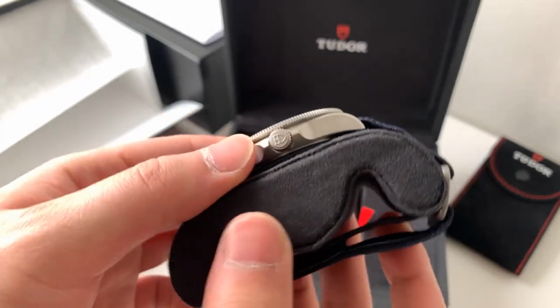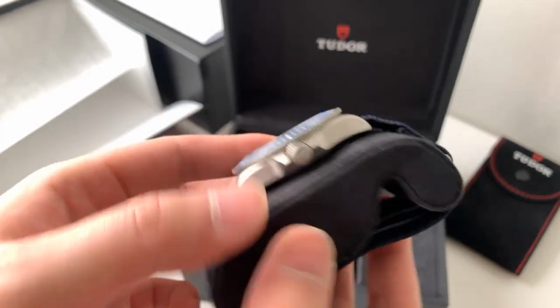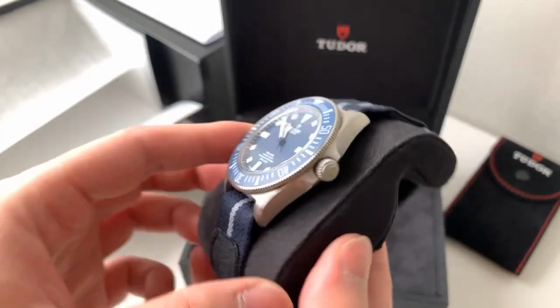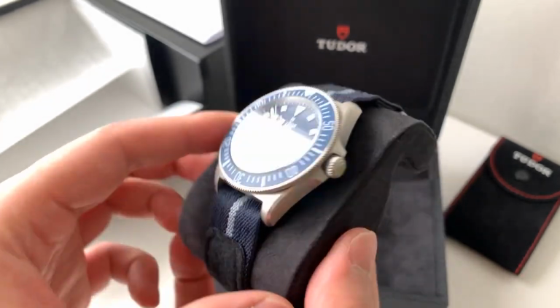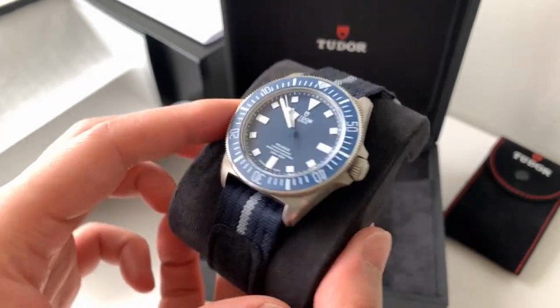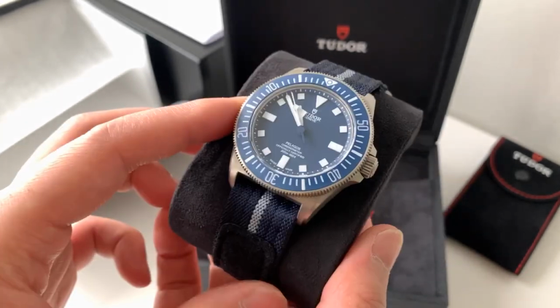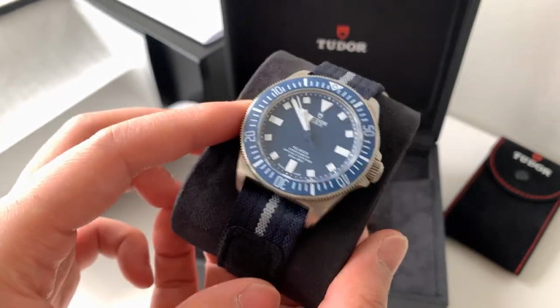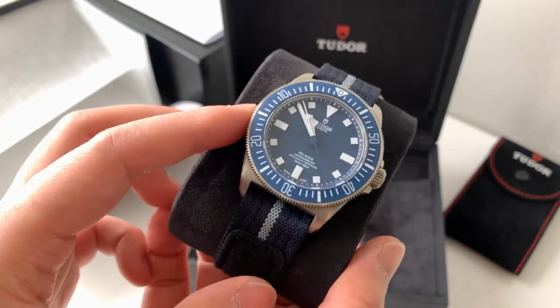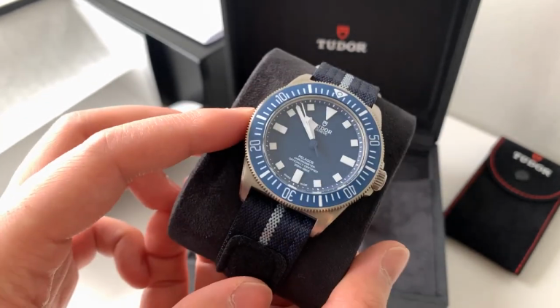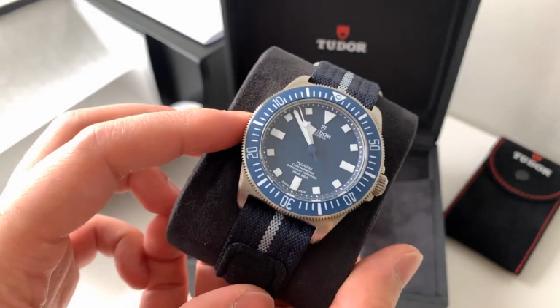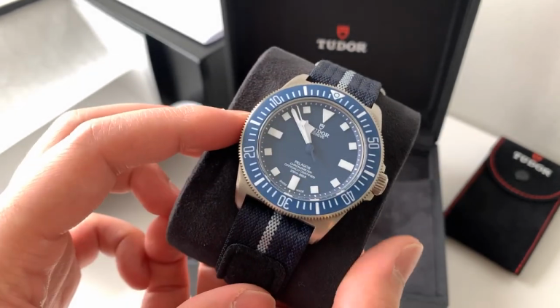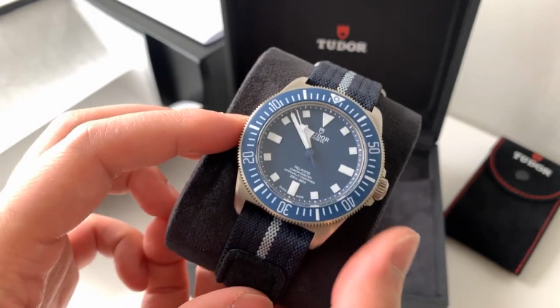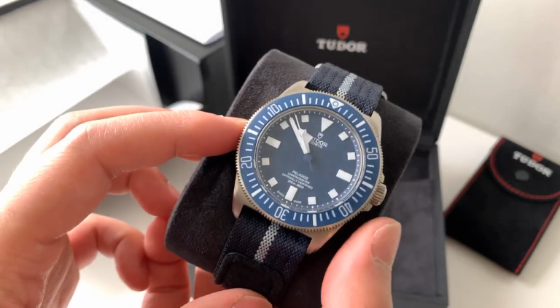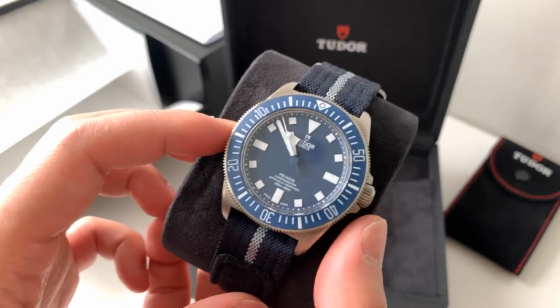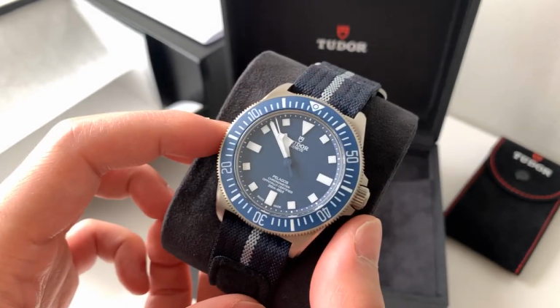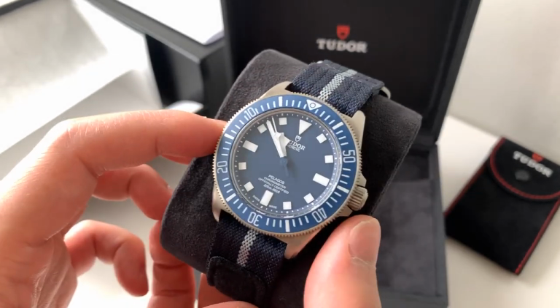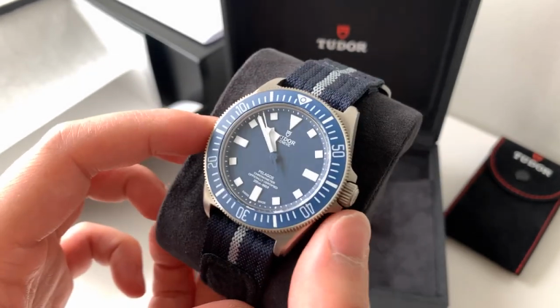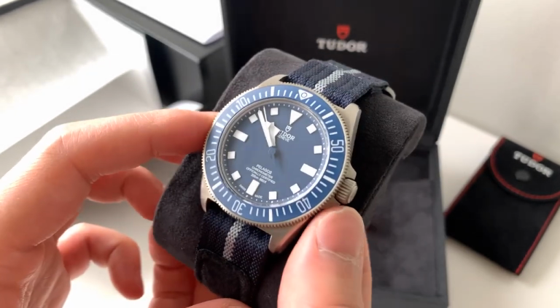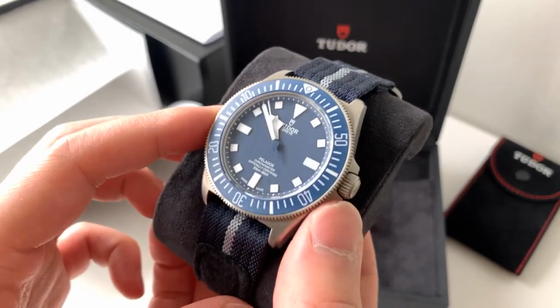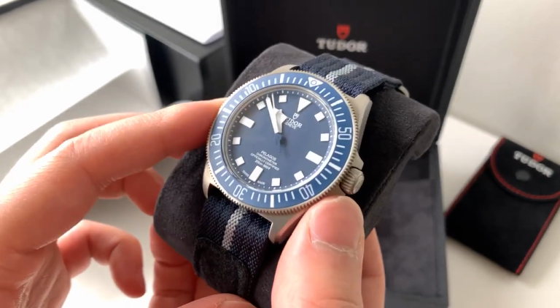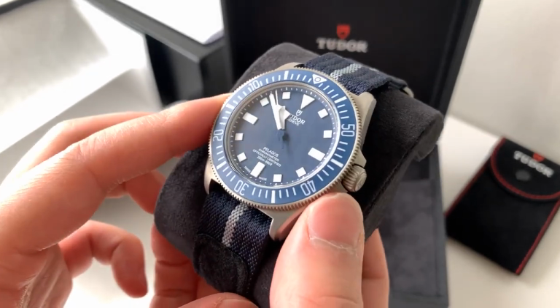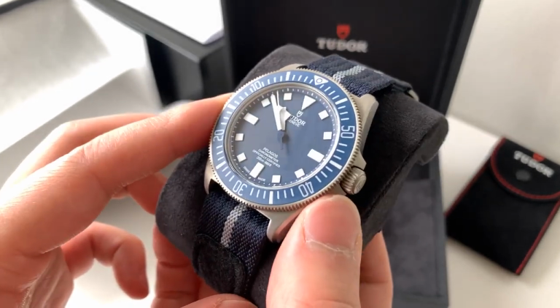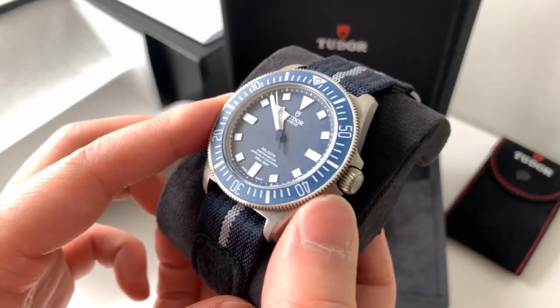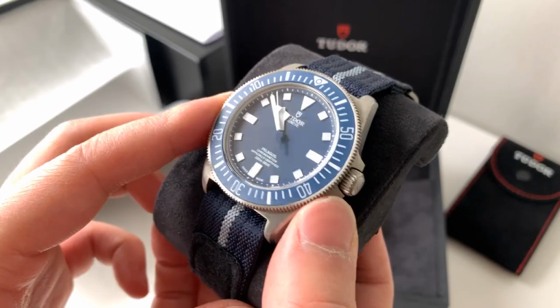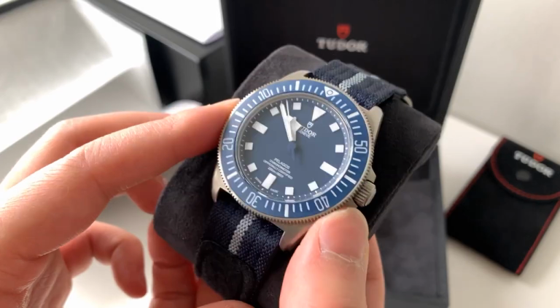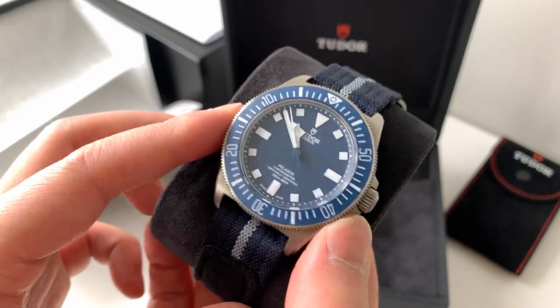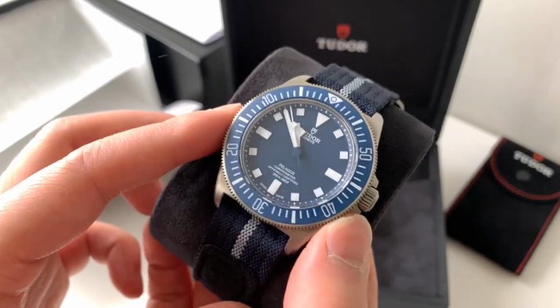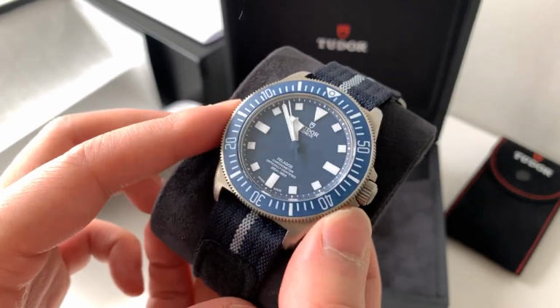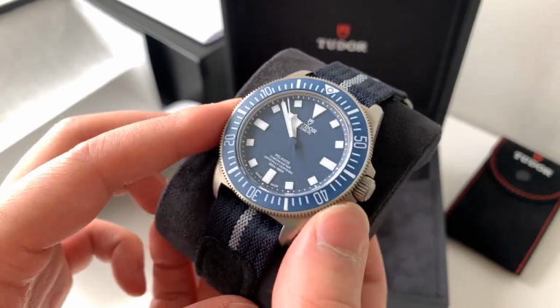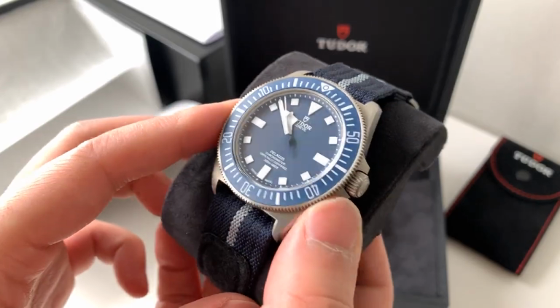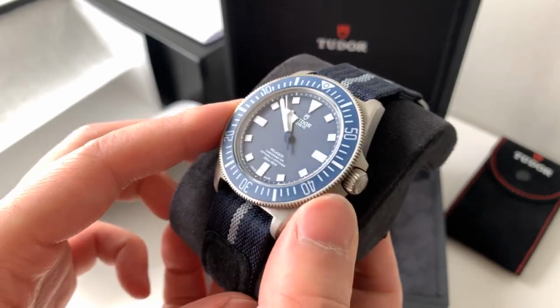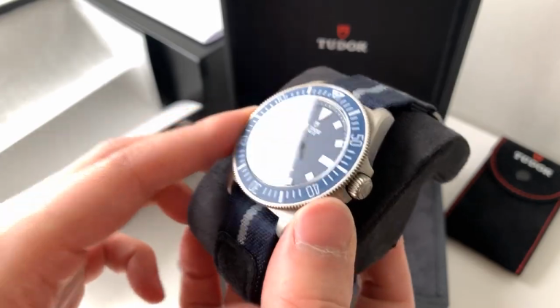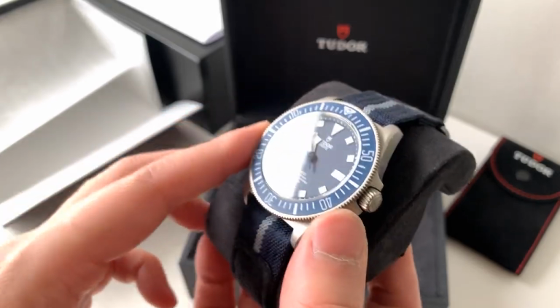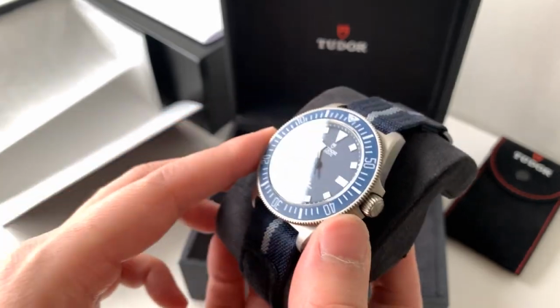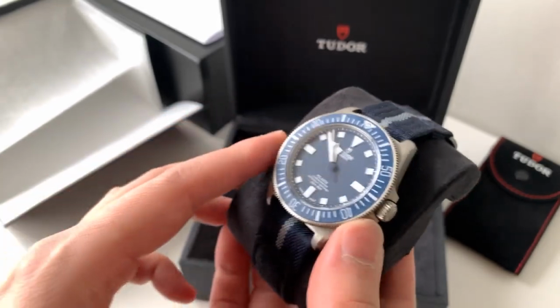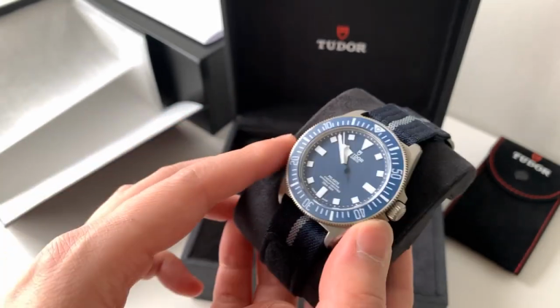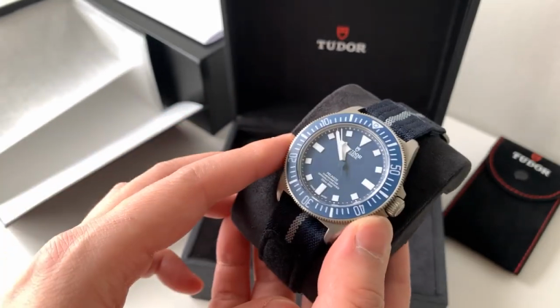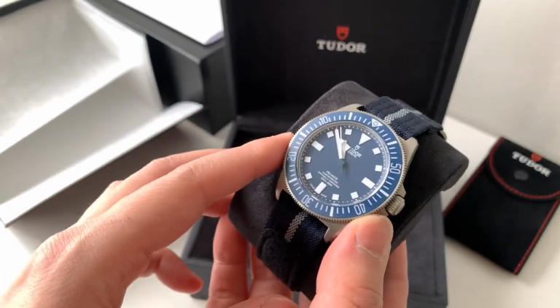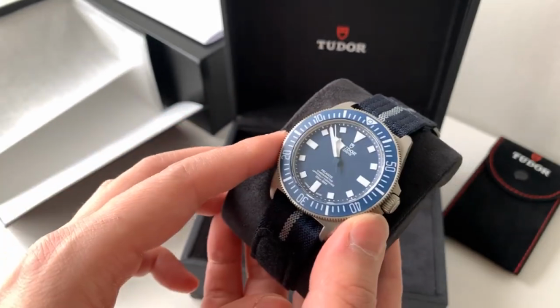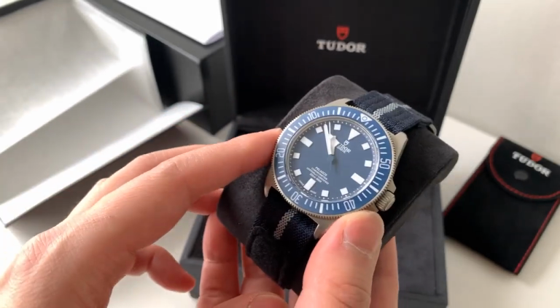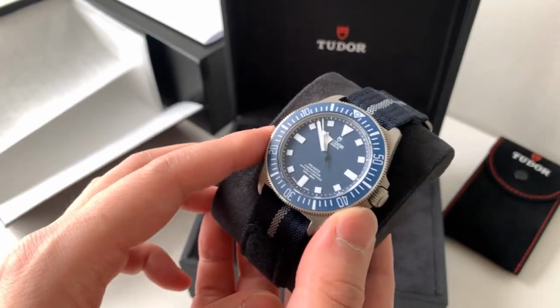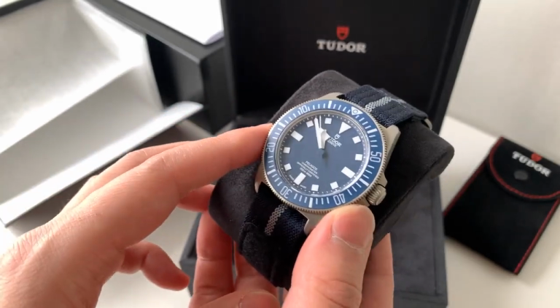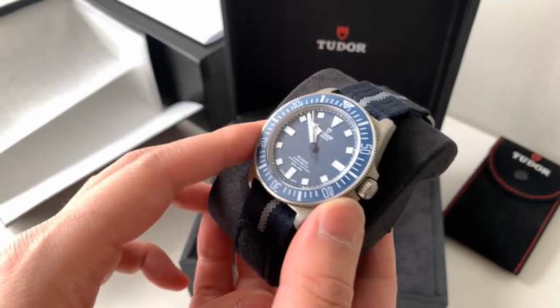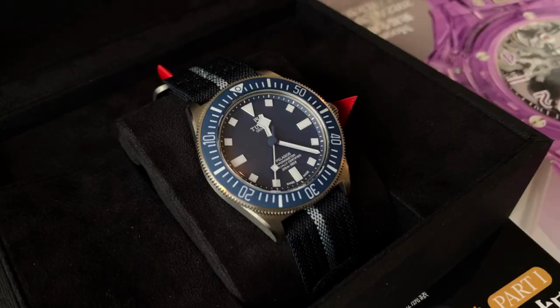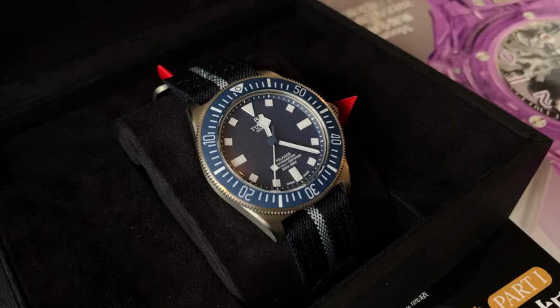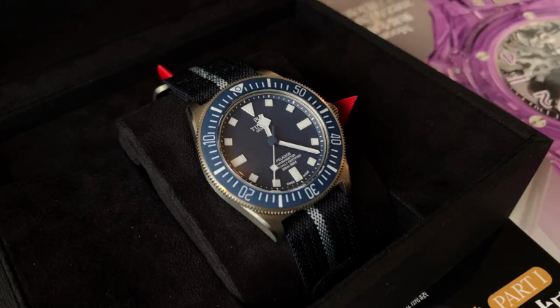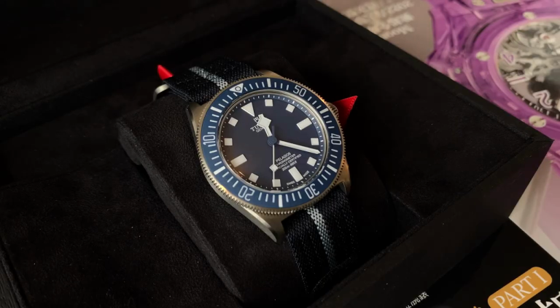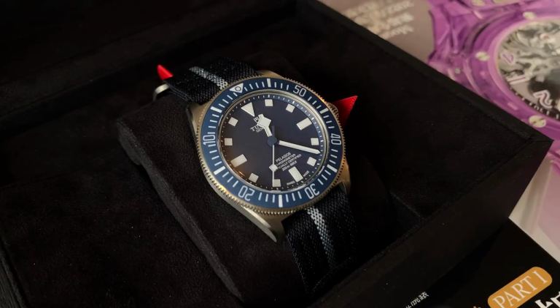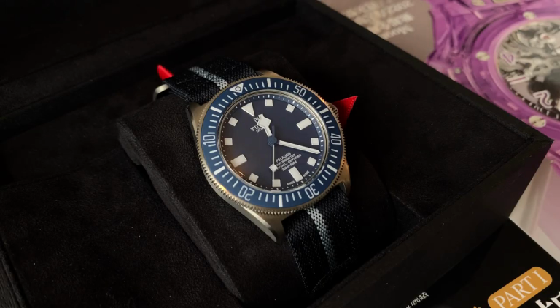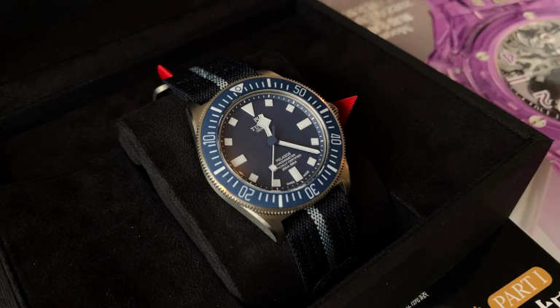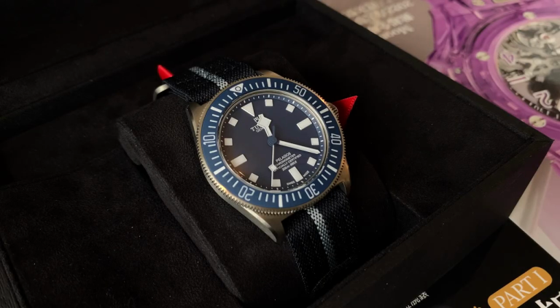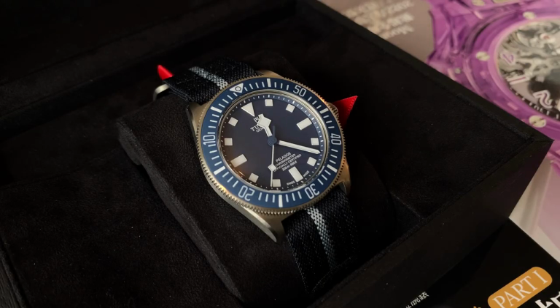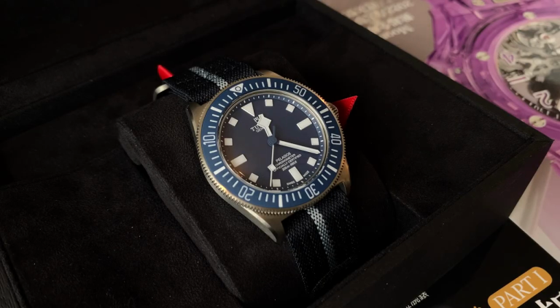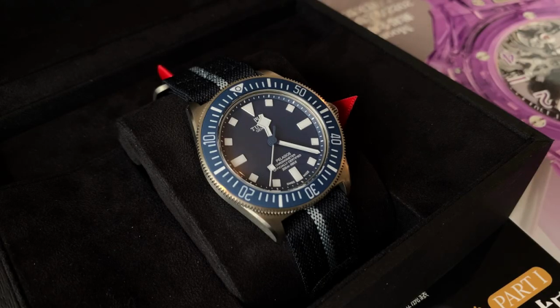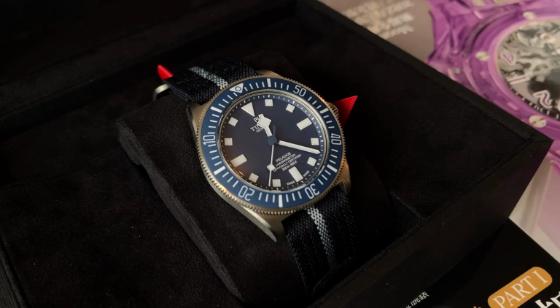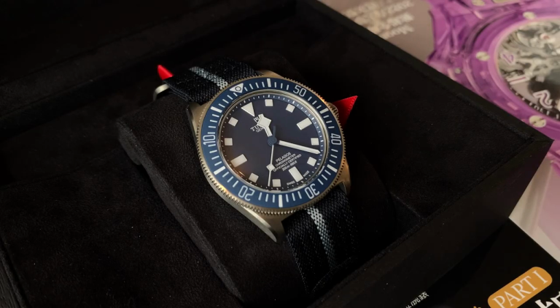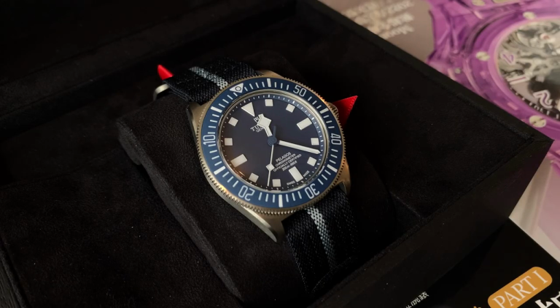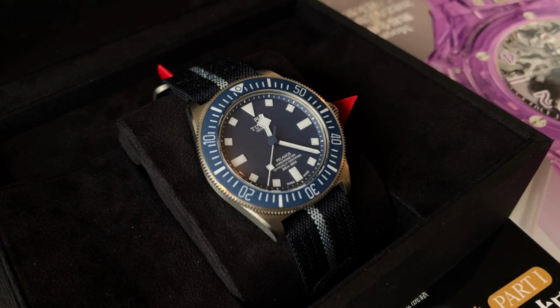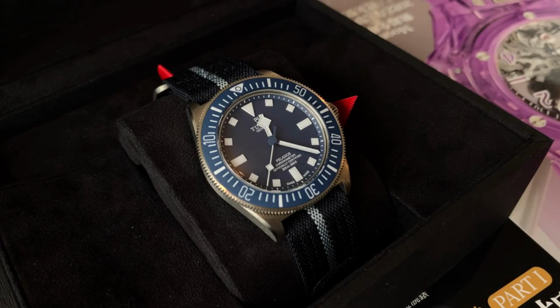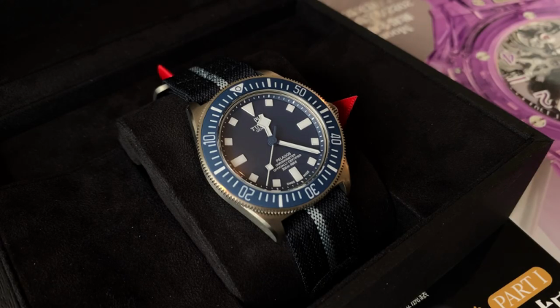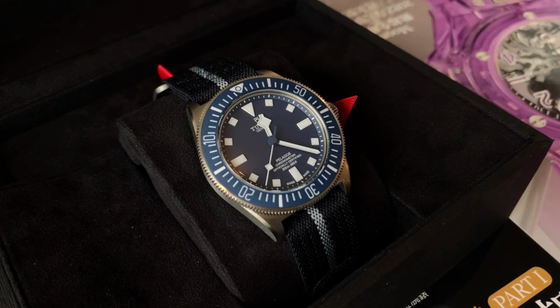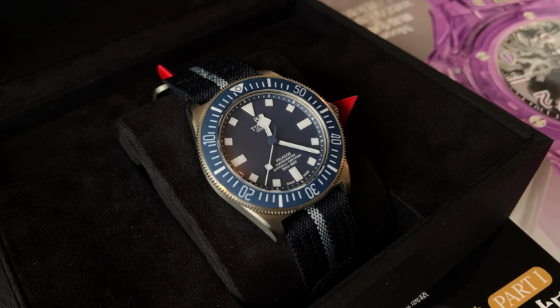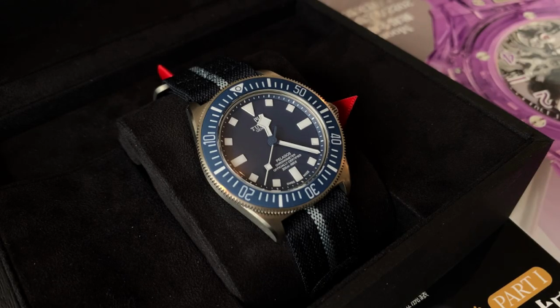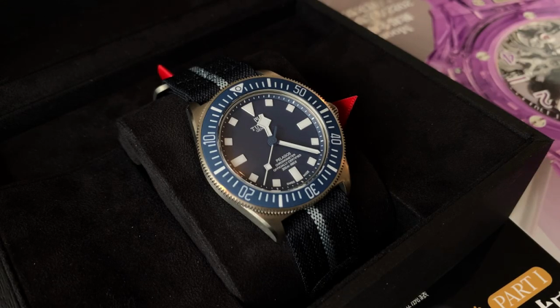On camera it looks like the dial is a lot bluer, but I can assure you it is more dark than it is blue.